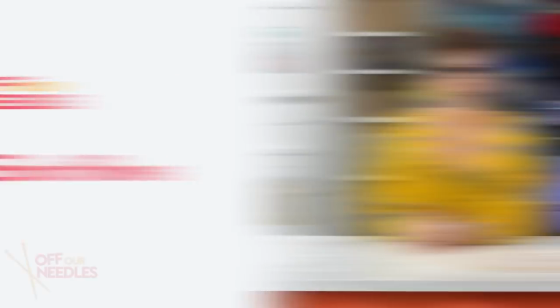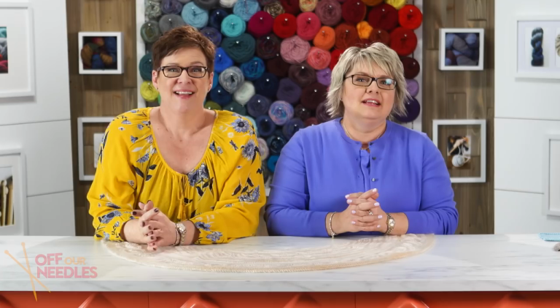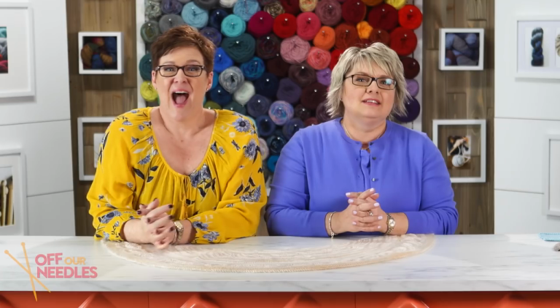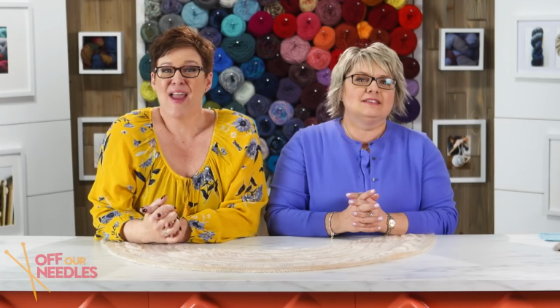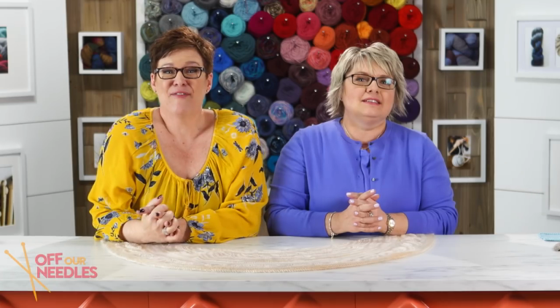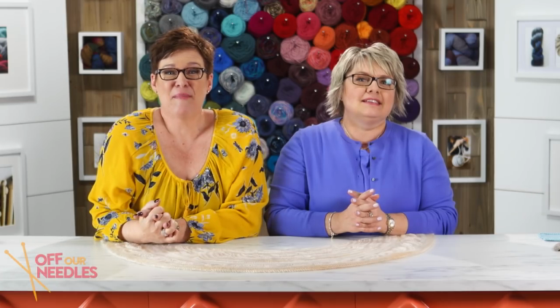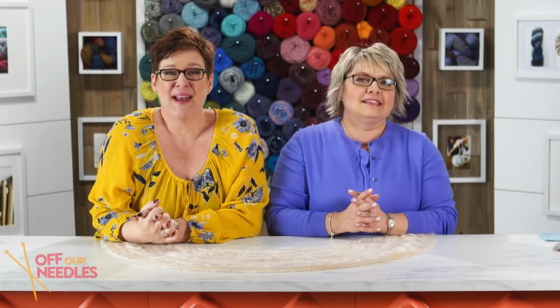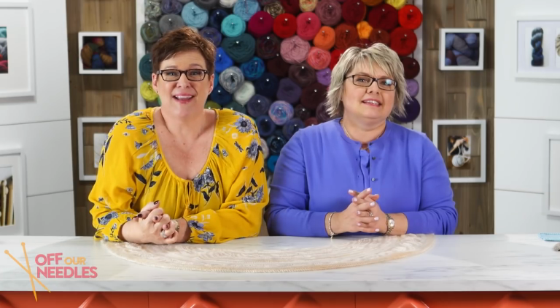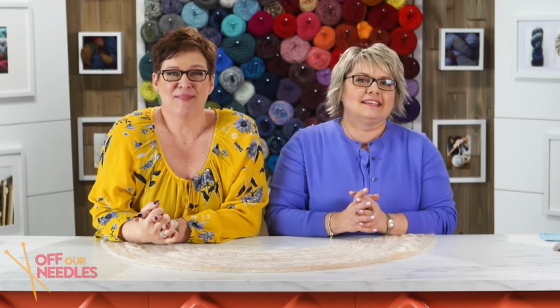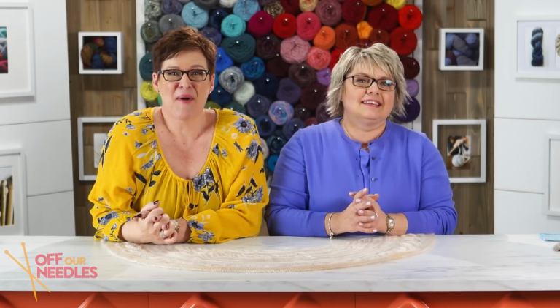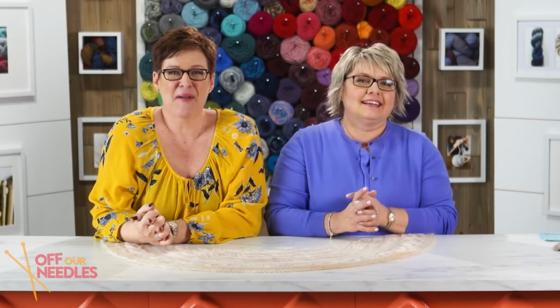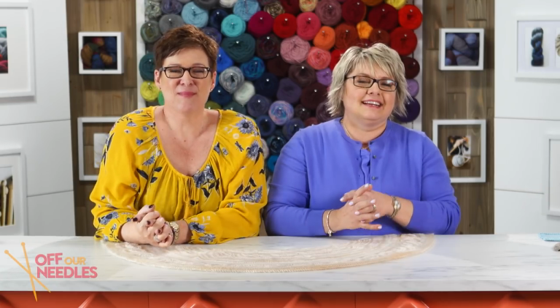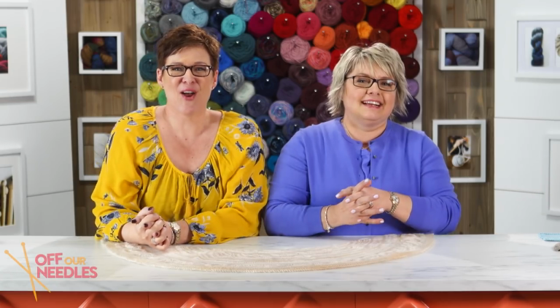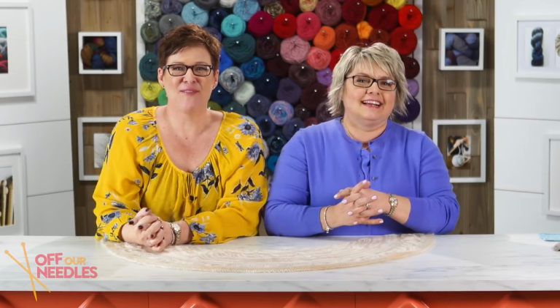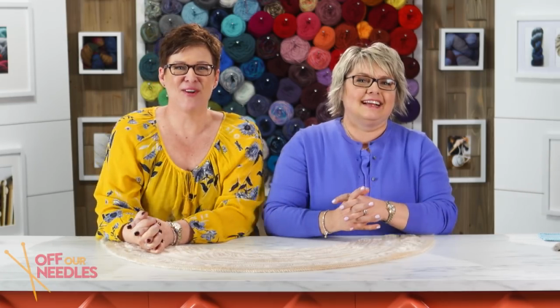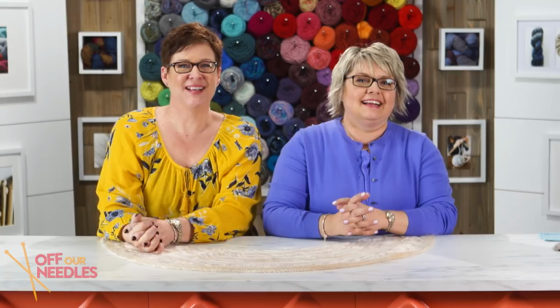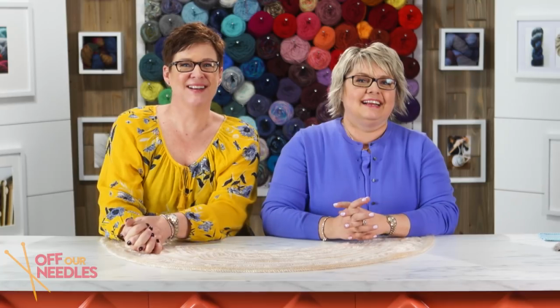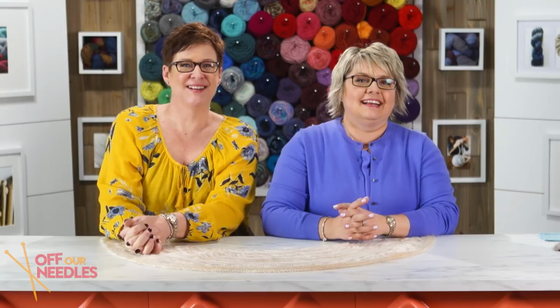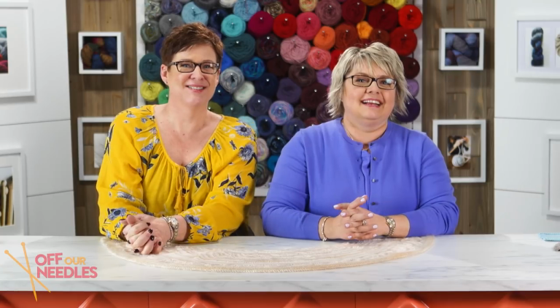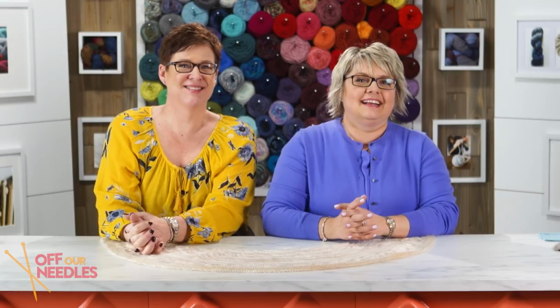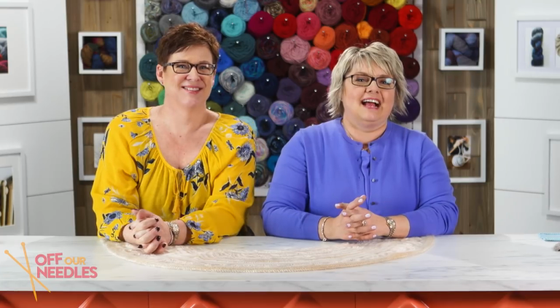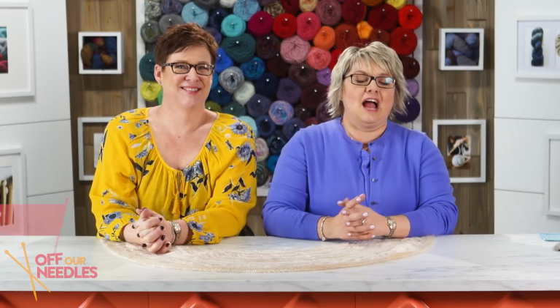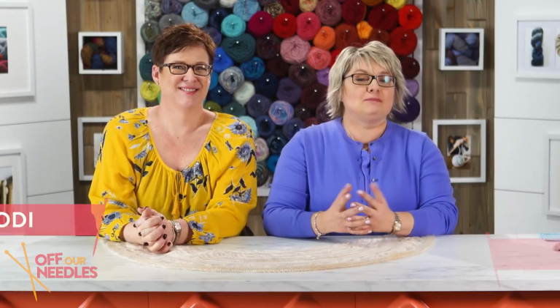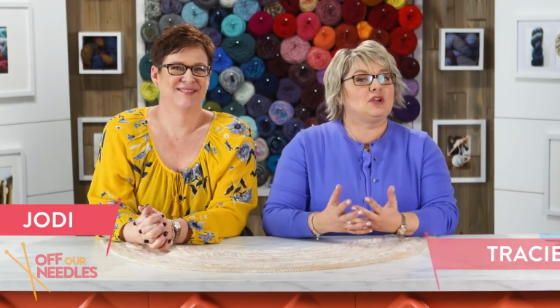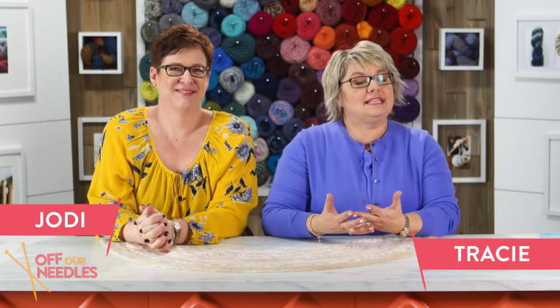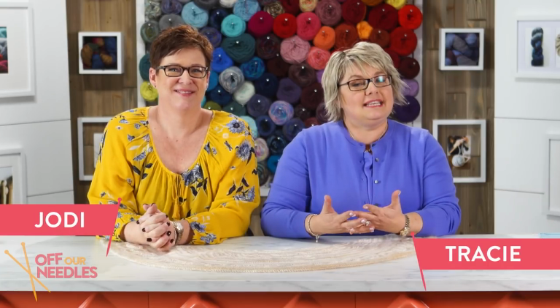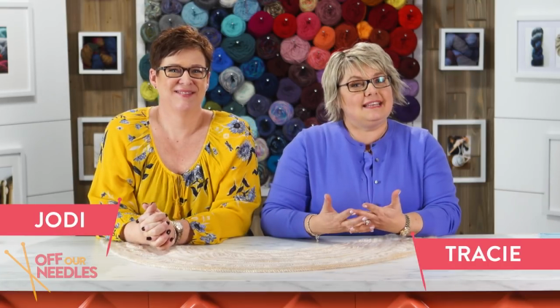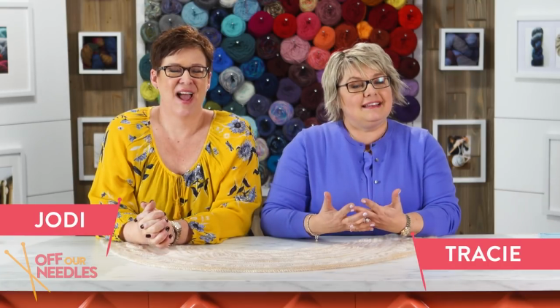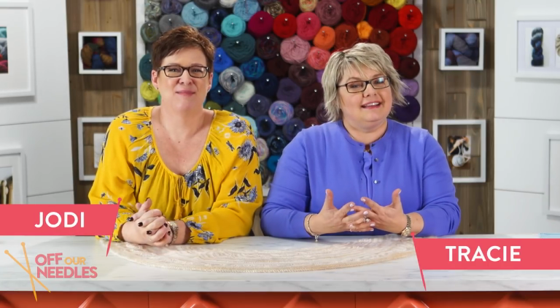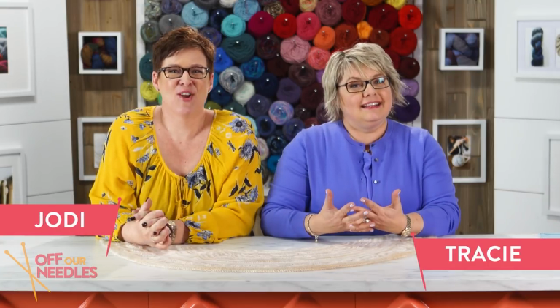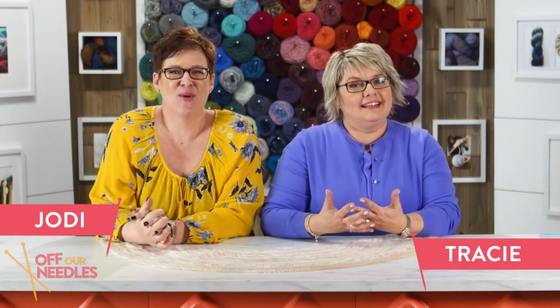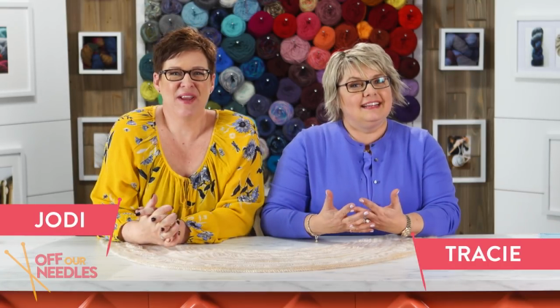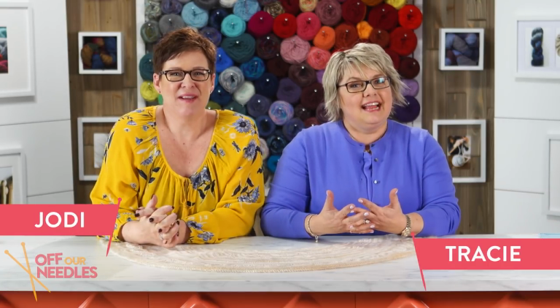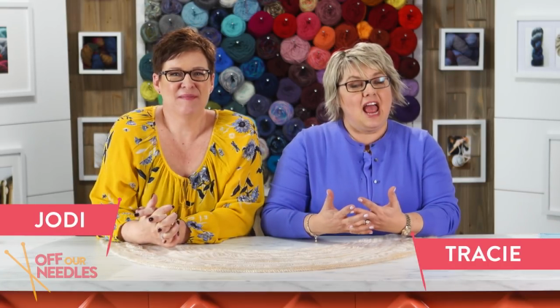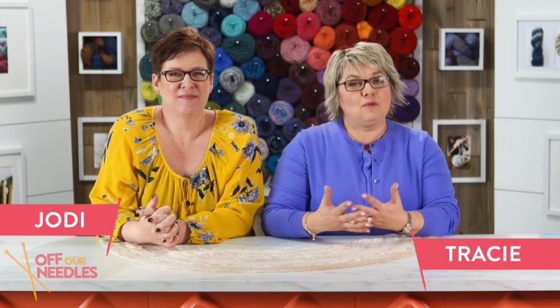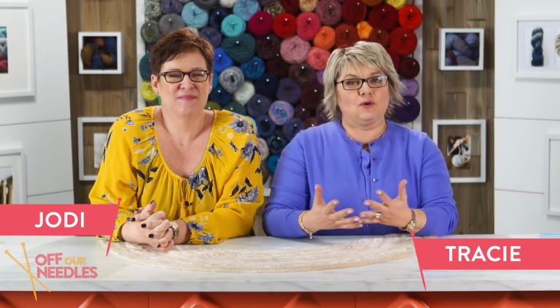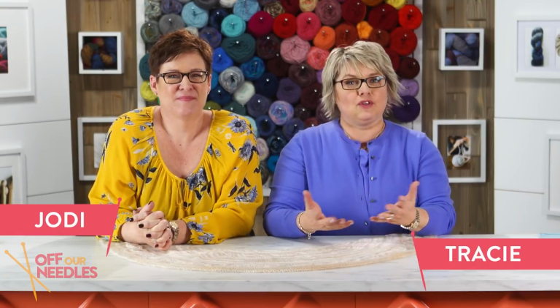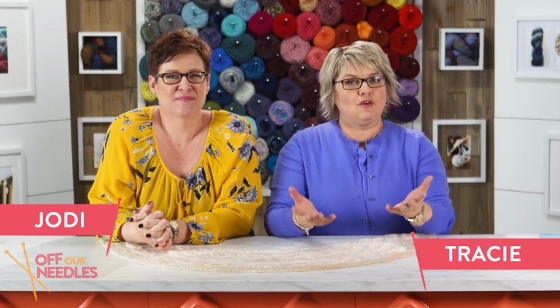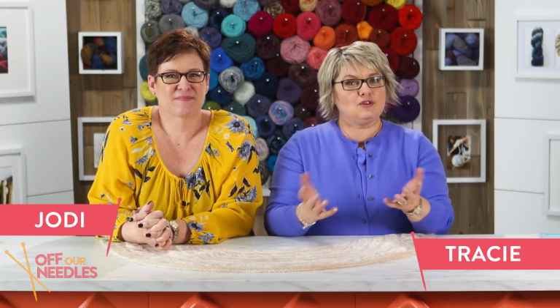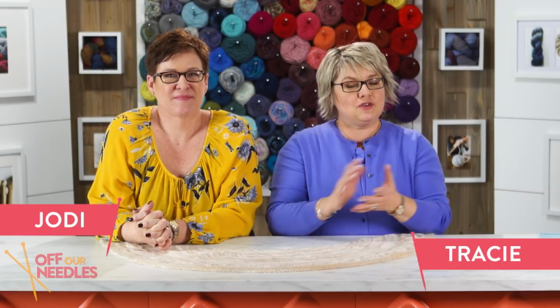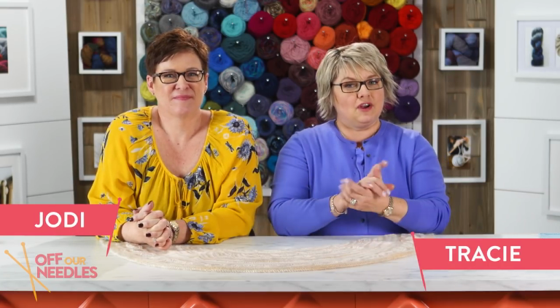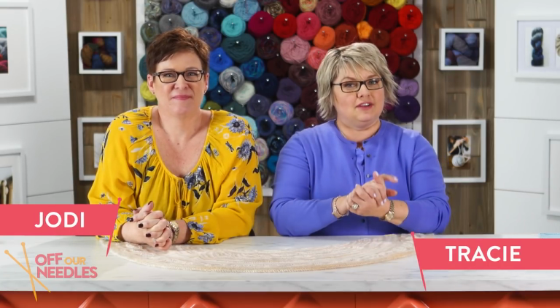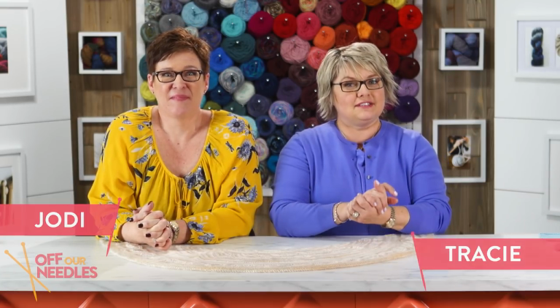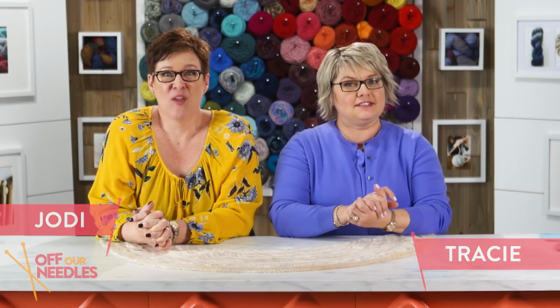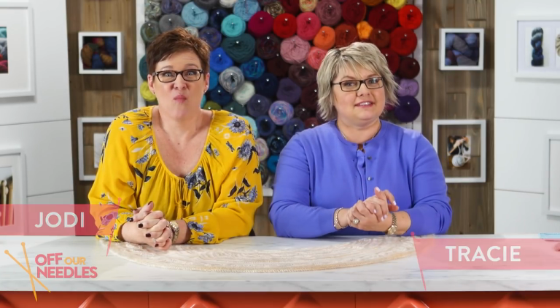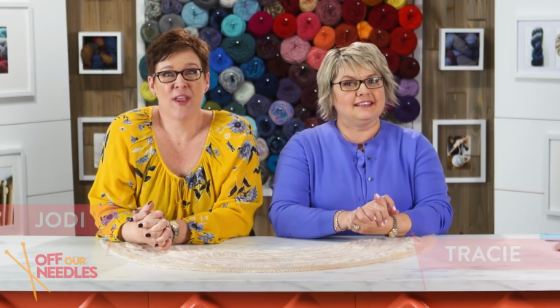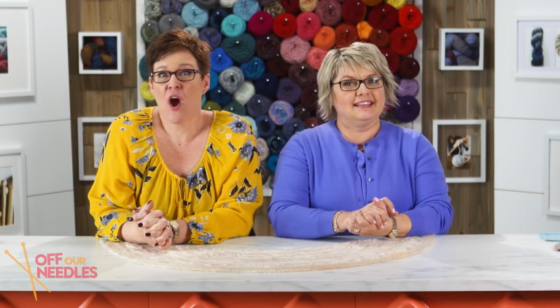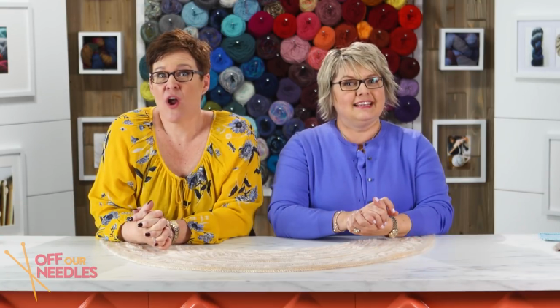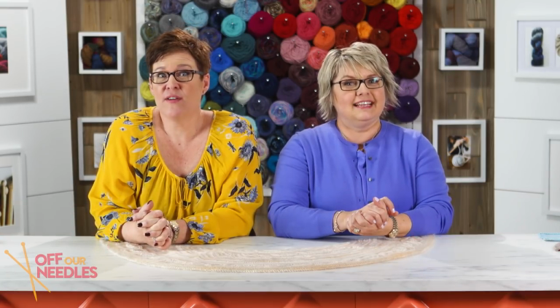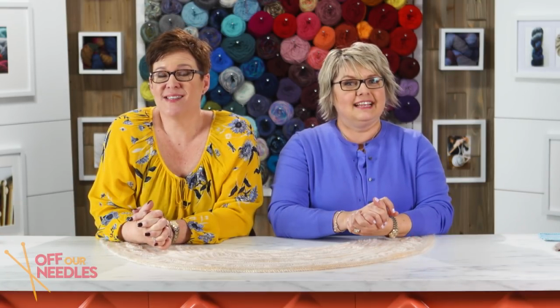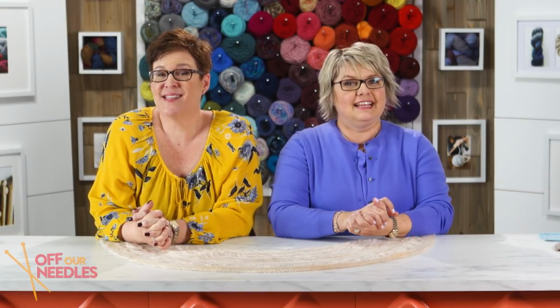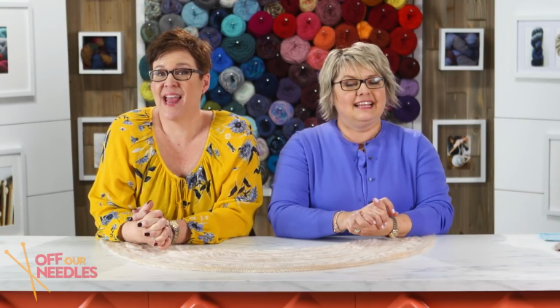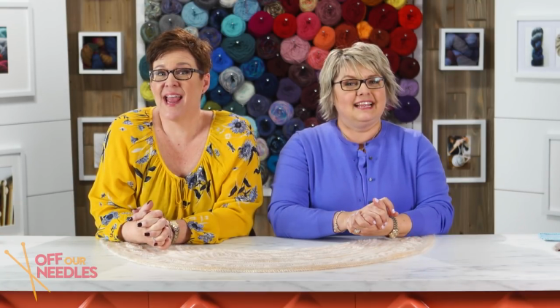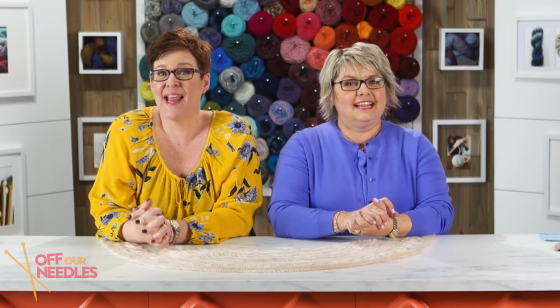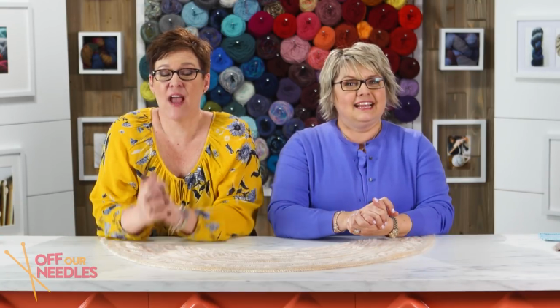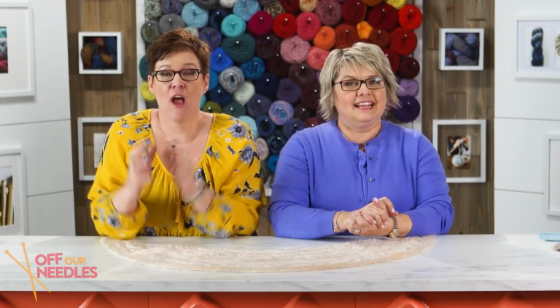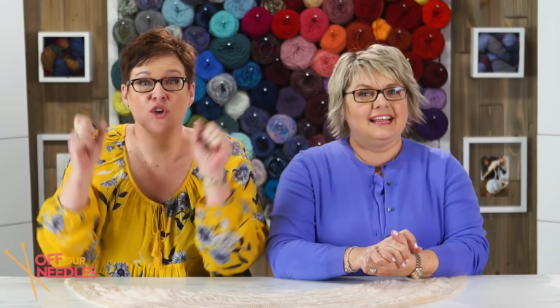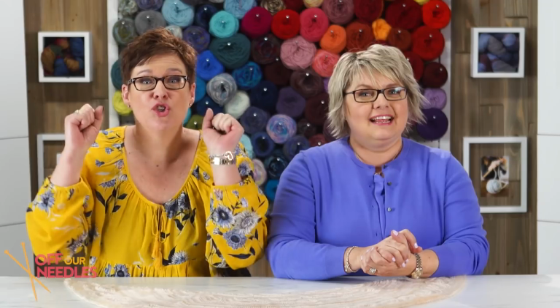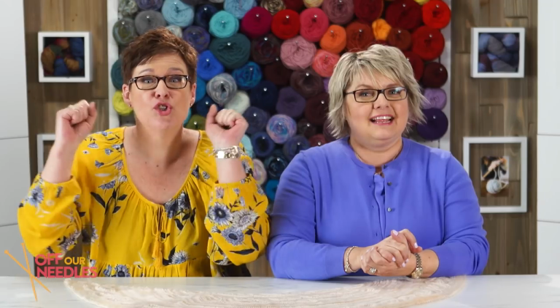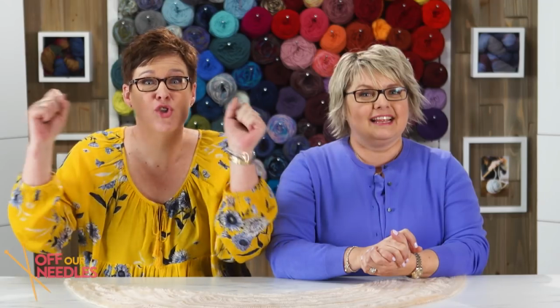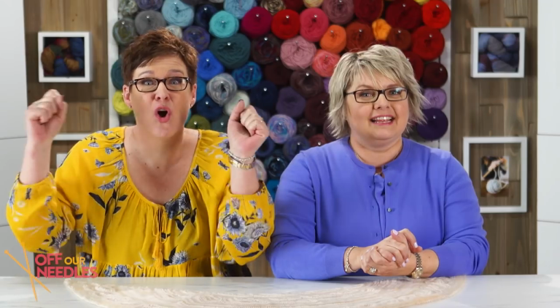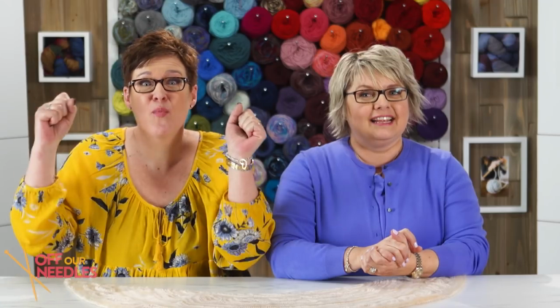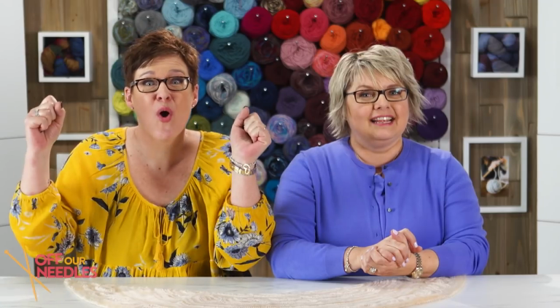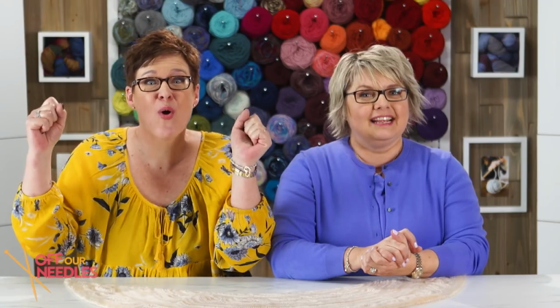Hi everybody, welcome to Off Our Needles. I'm Tracy. I'm Jodi. And we're the Grocery Girls. Today: short rows.